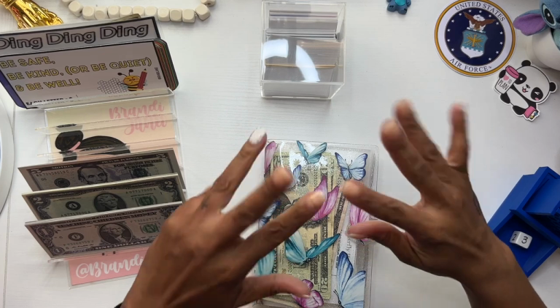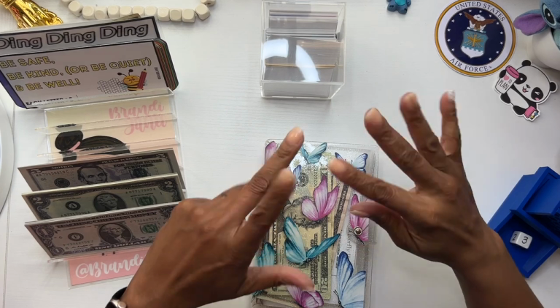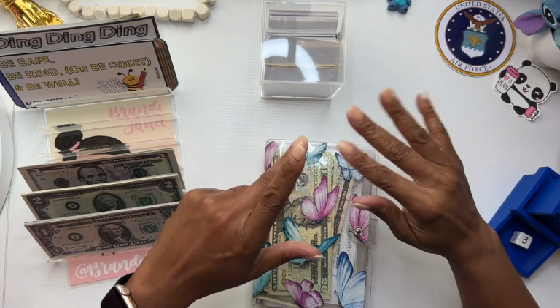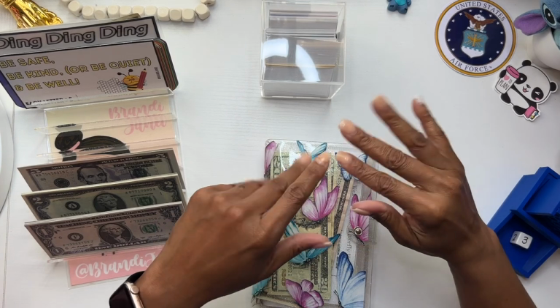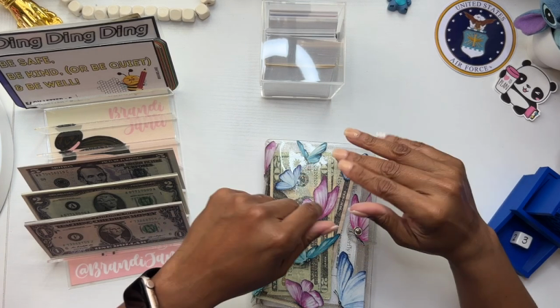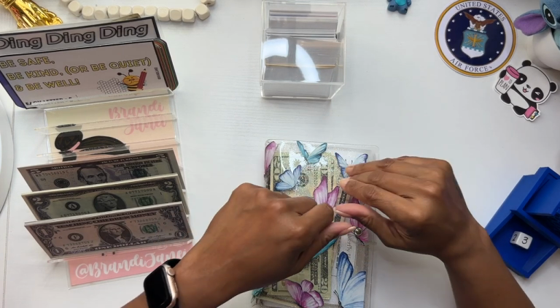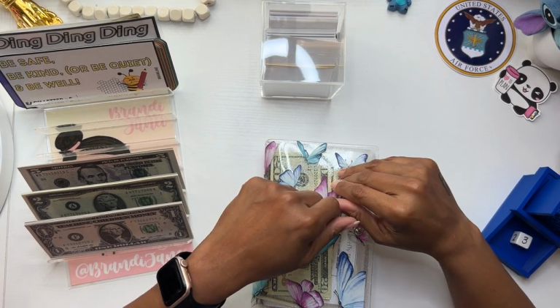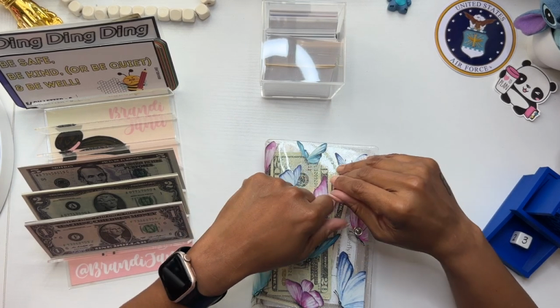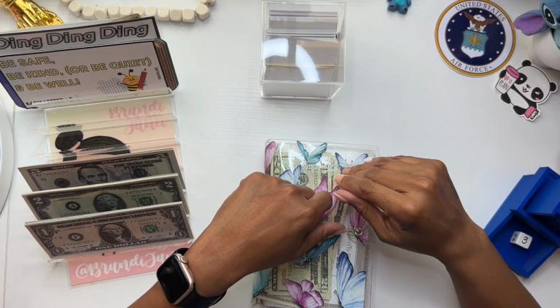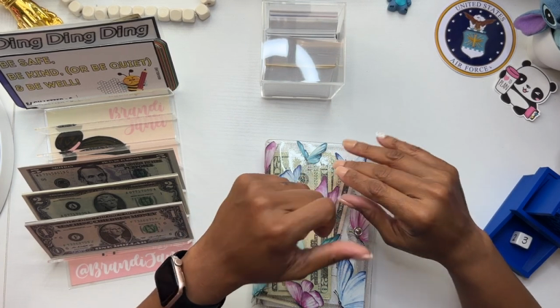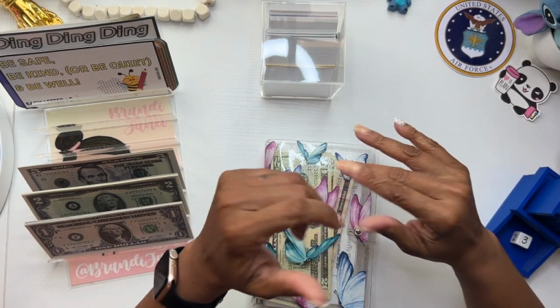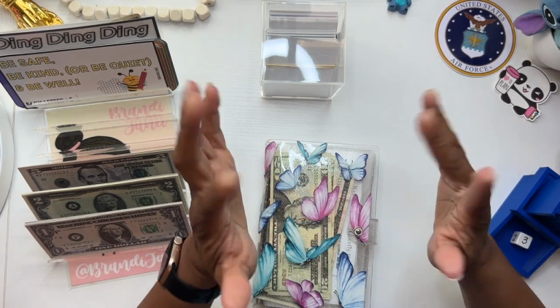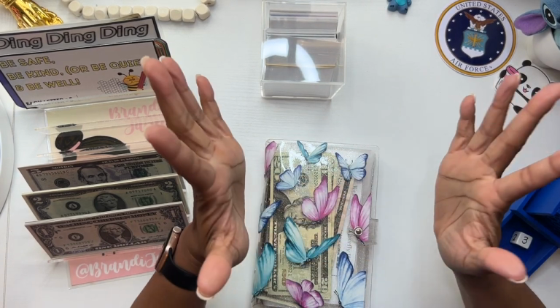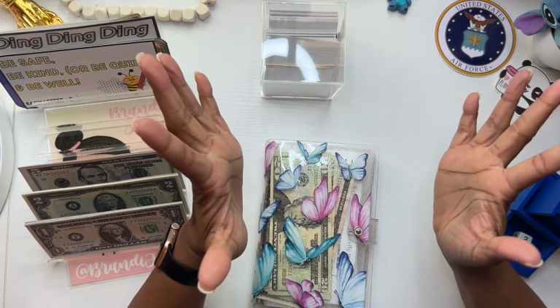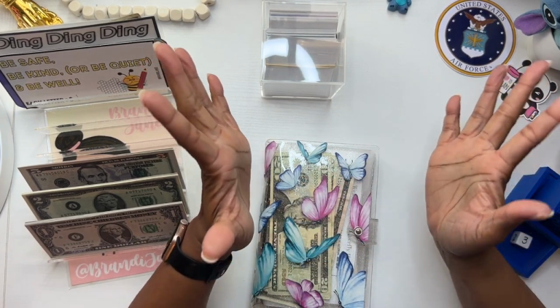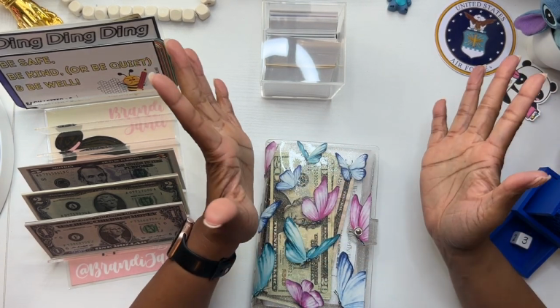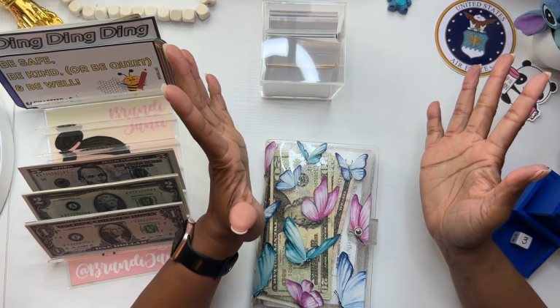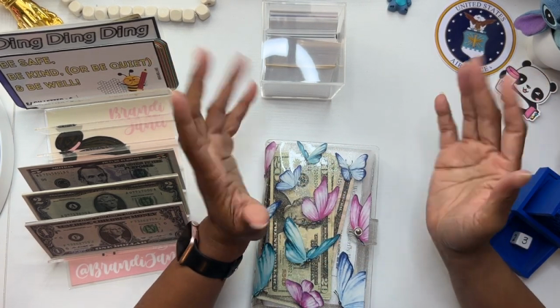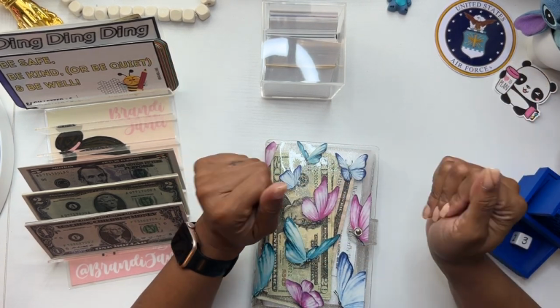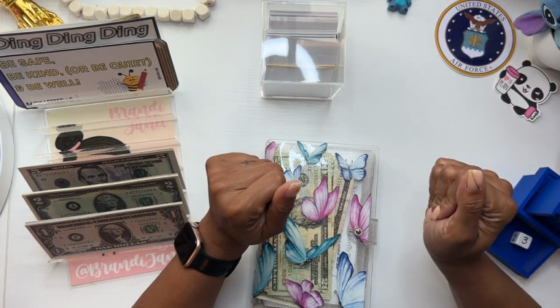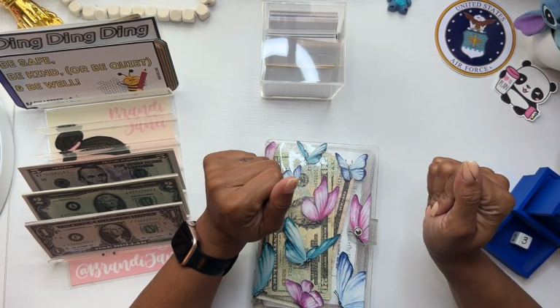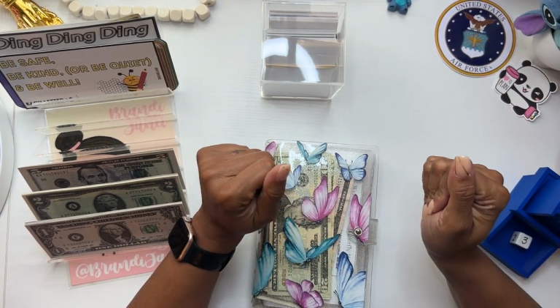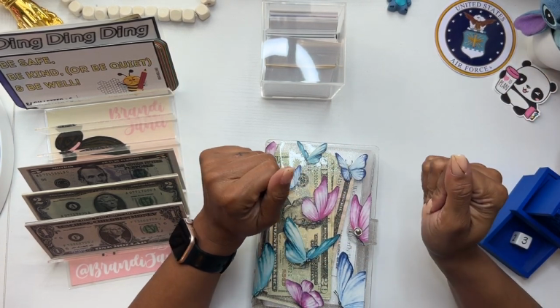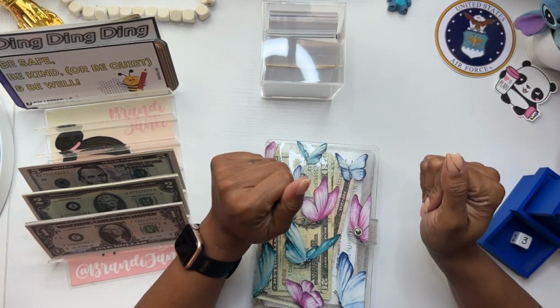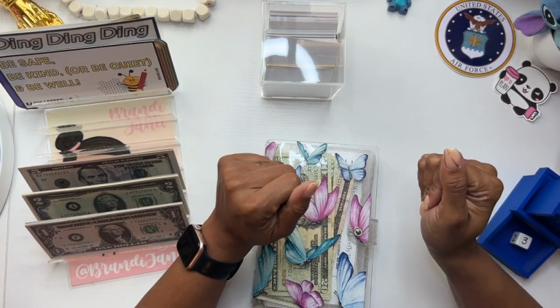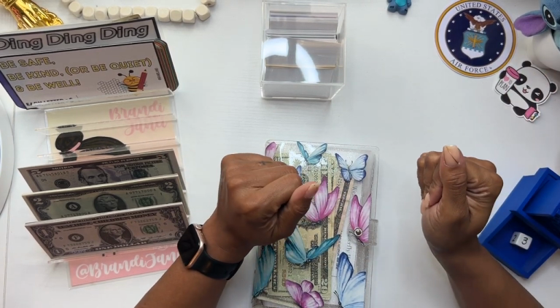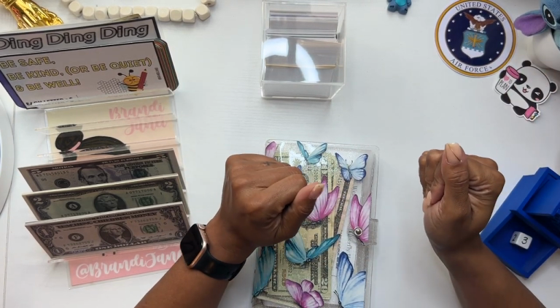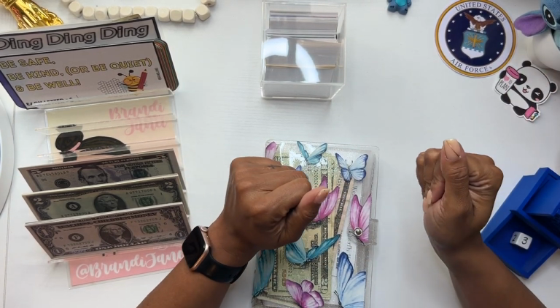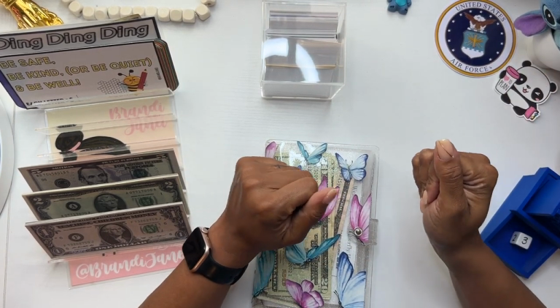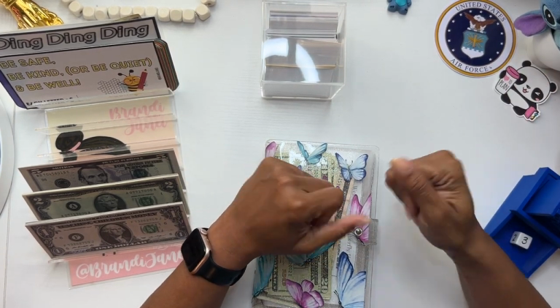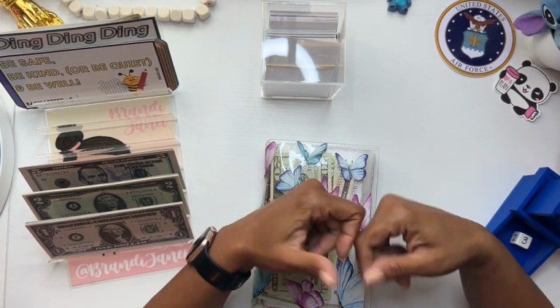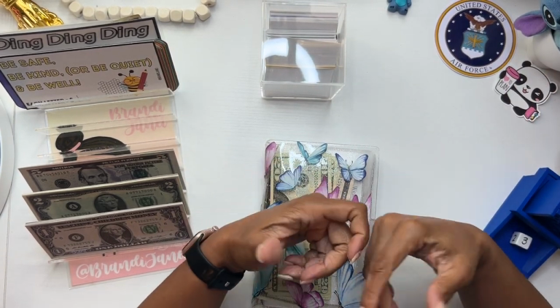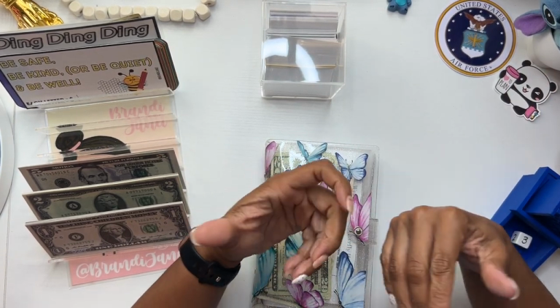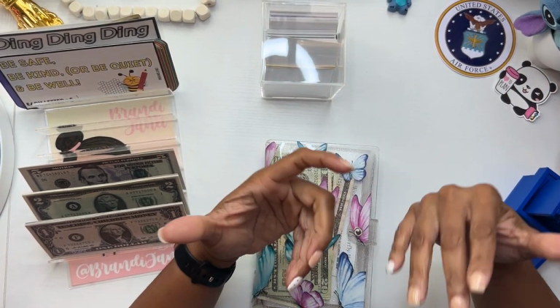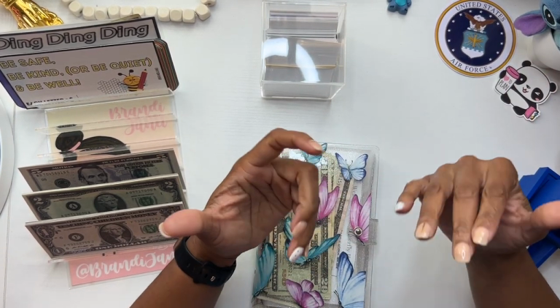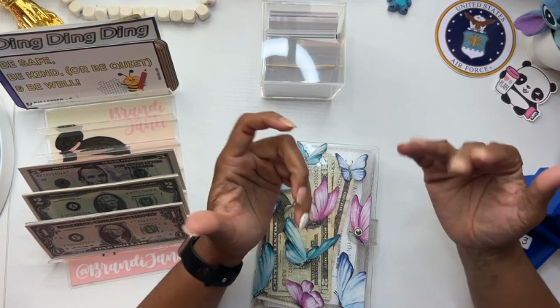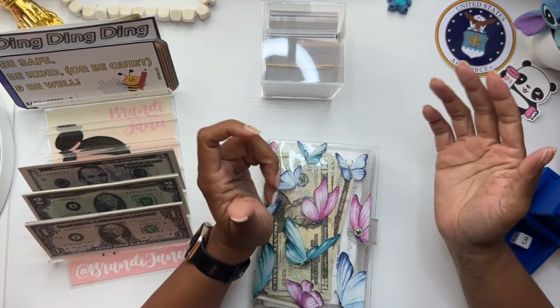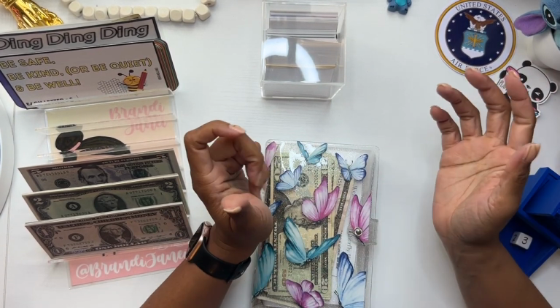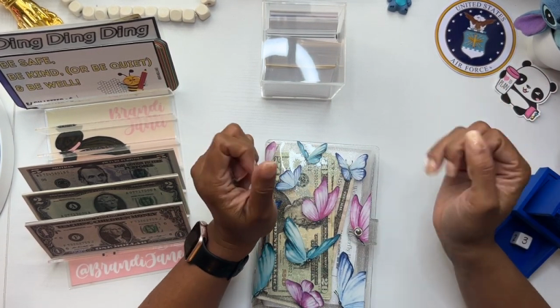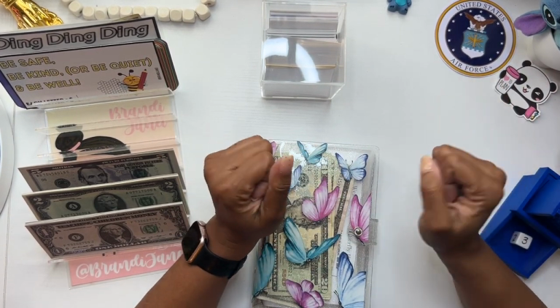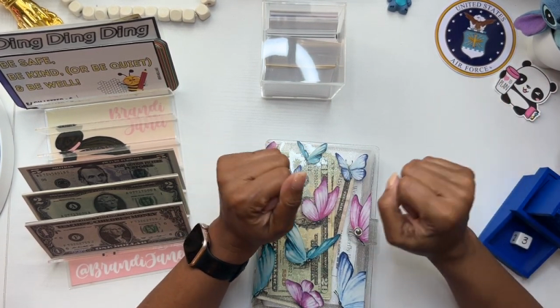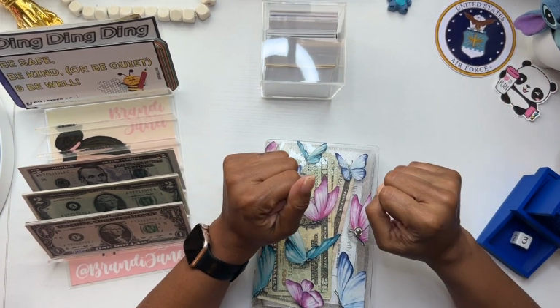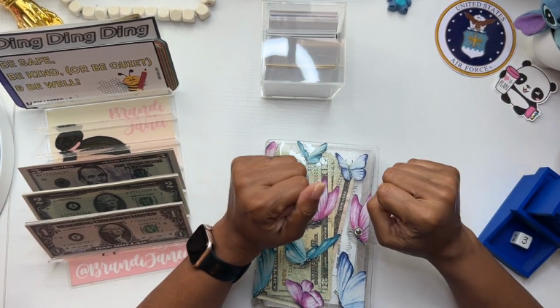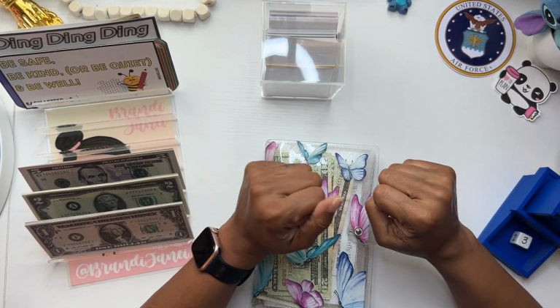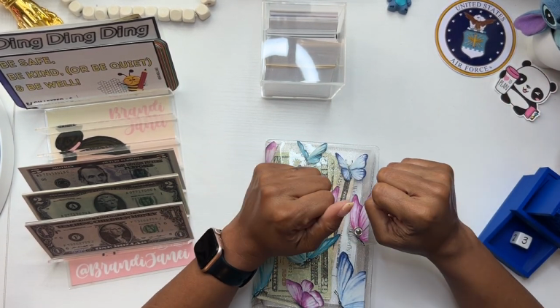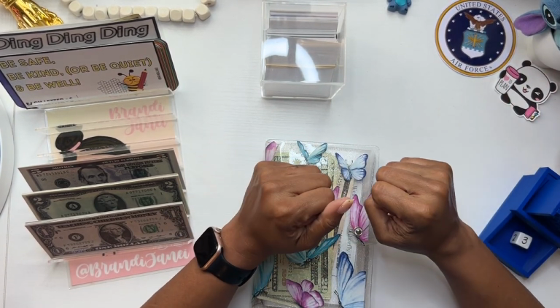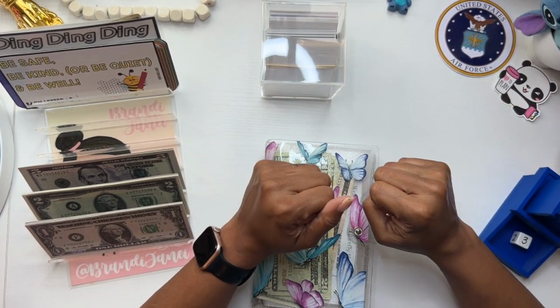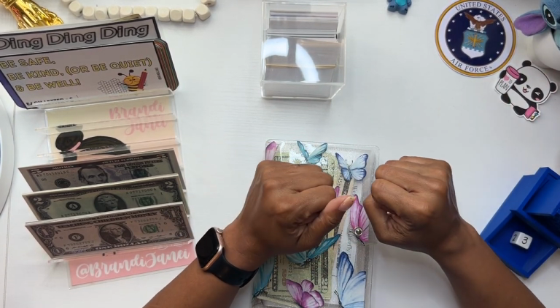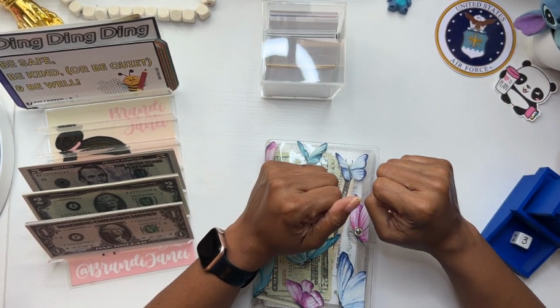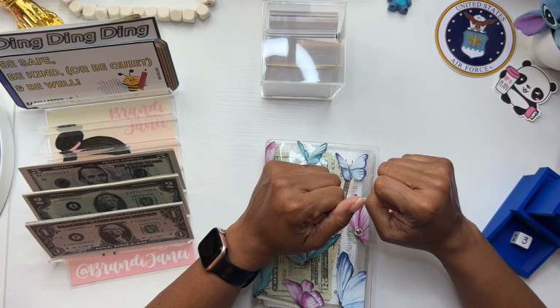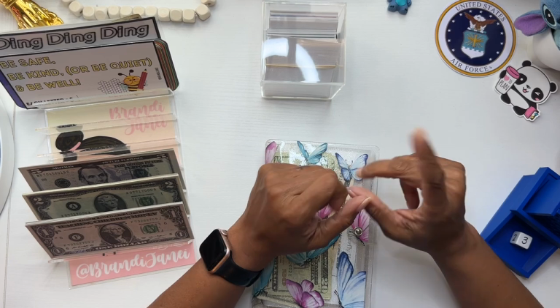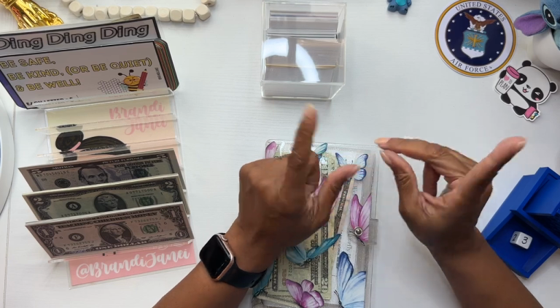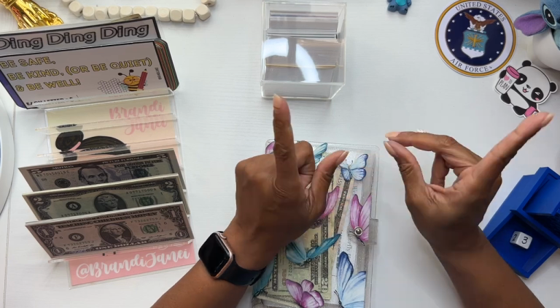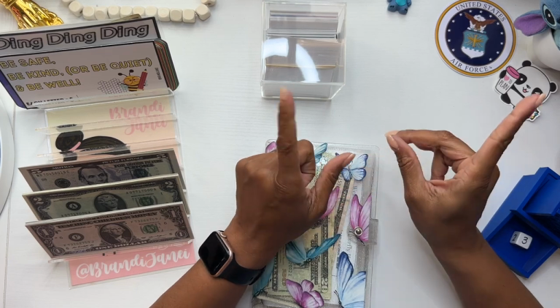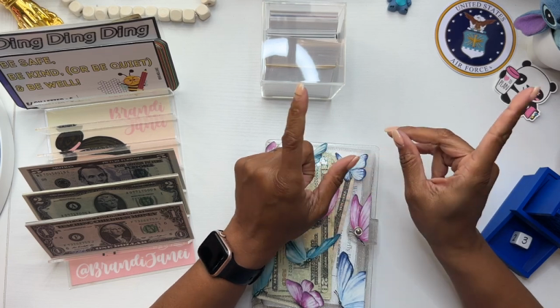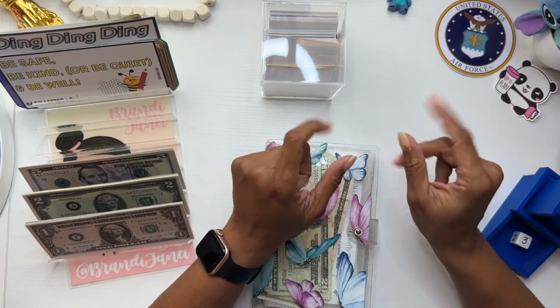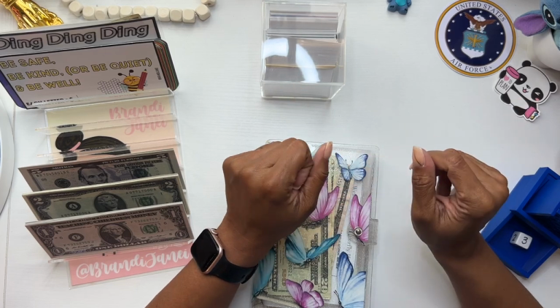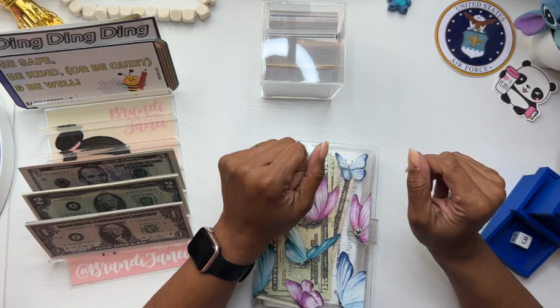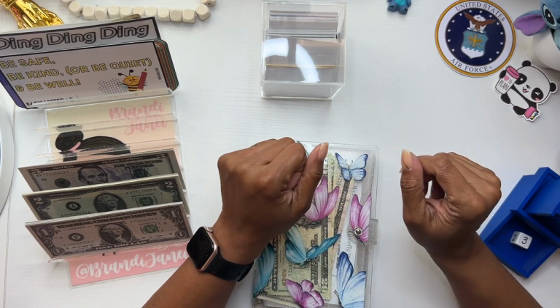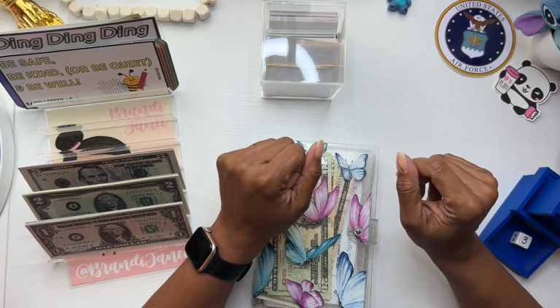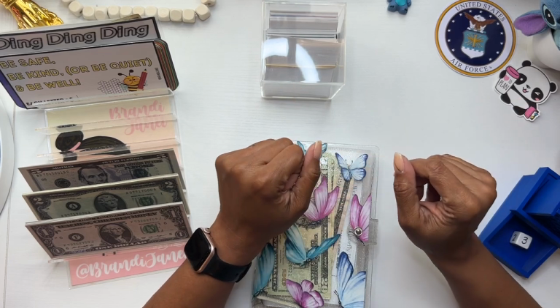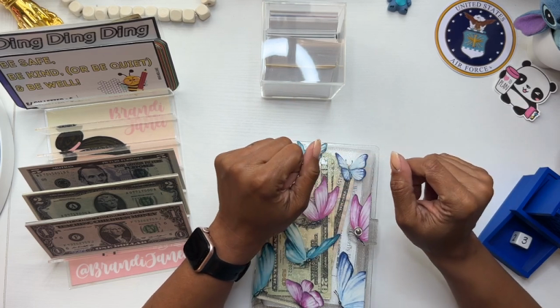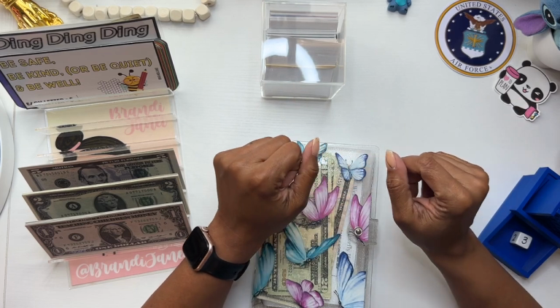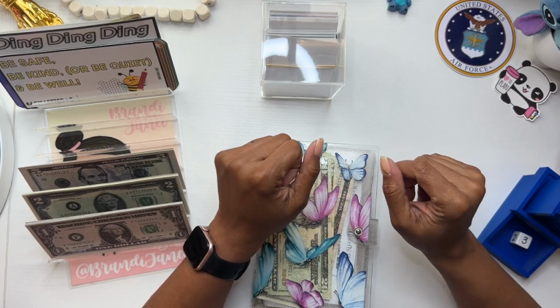Hey guys, it's Brandi Janae. Welcome to the Butterfly House. If you're interested in seeing this cash stuffing, please be sure to stay tuned.